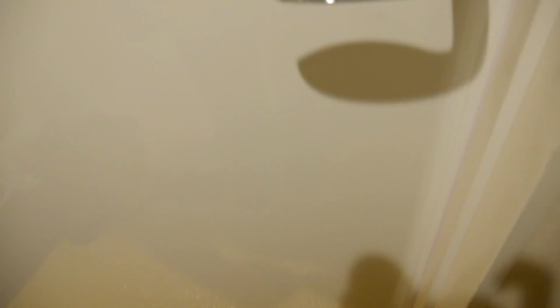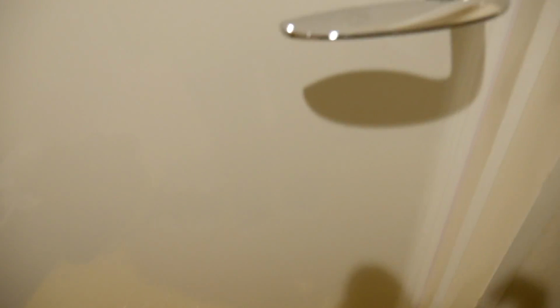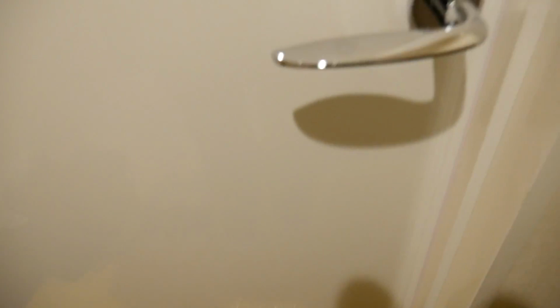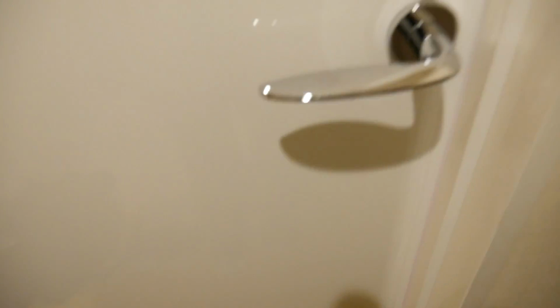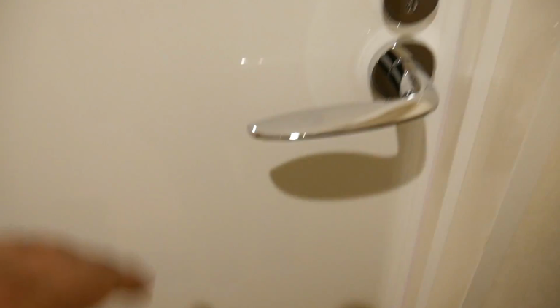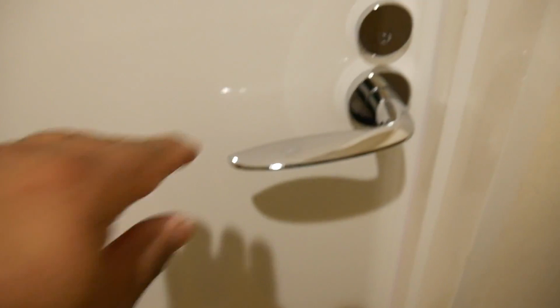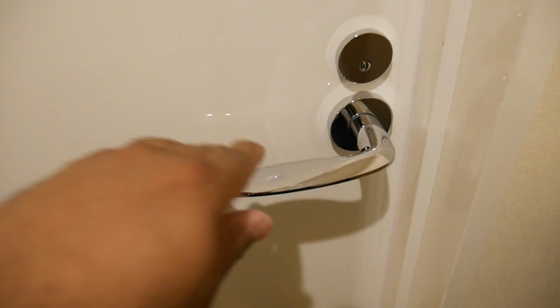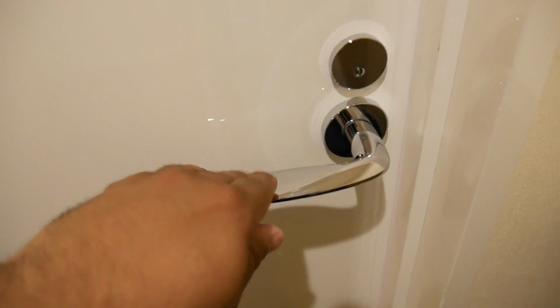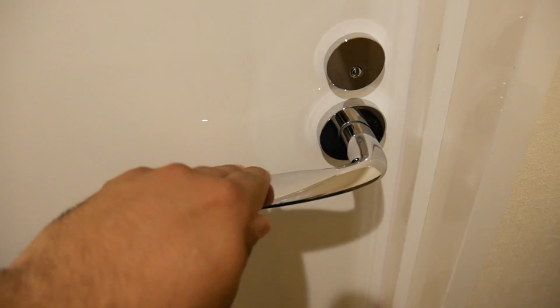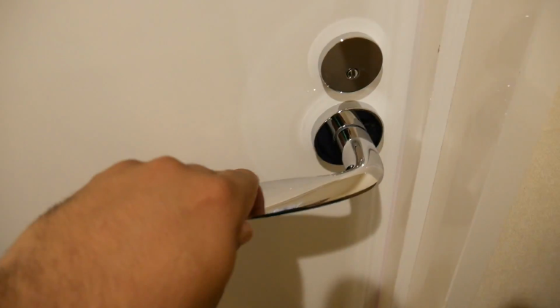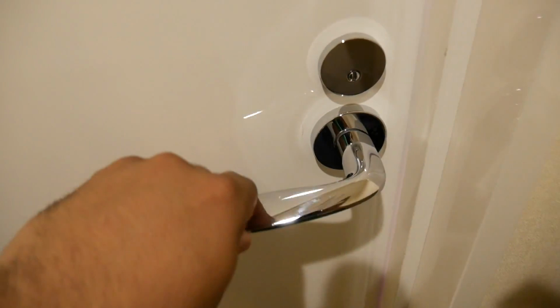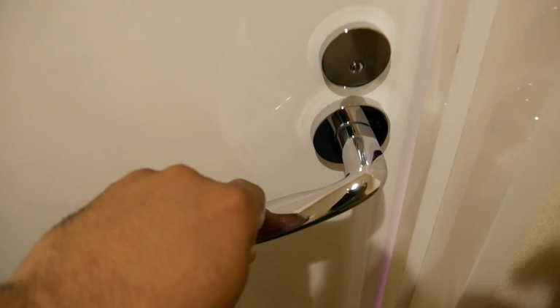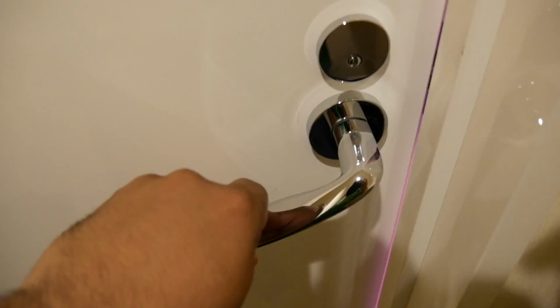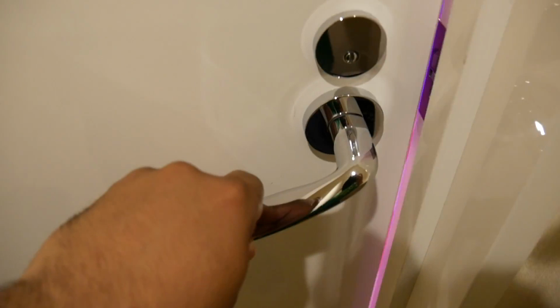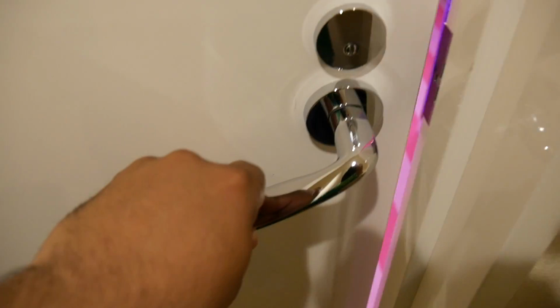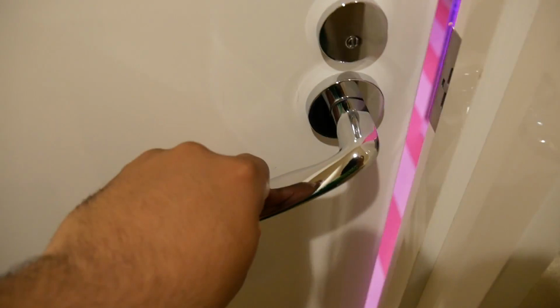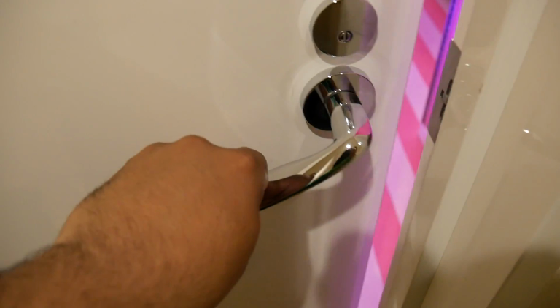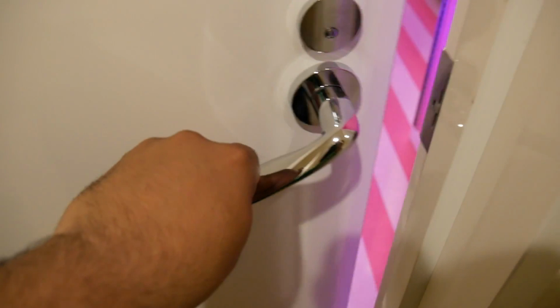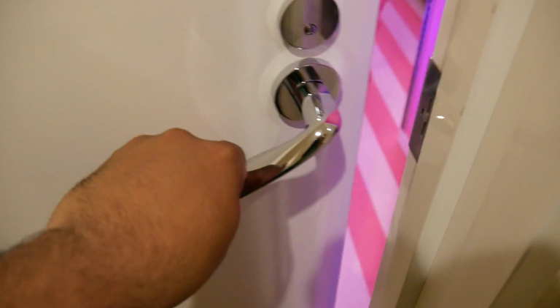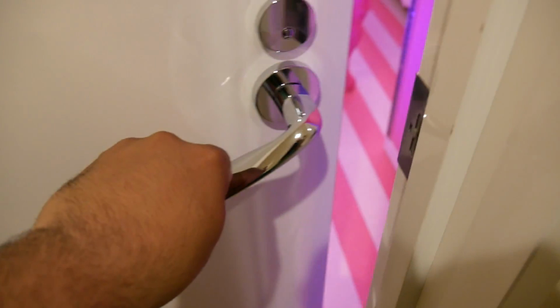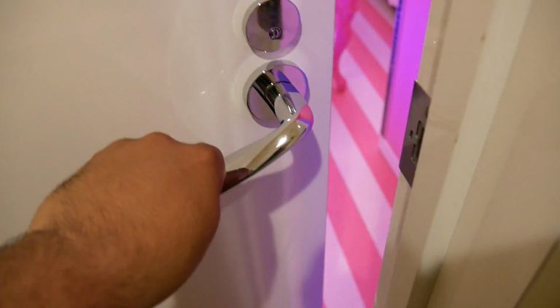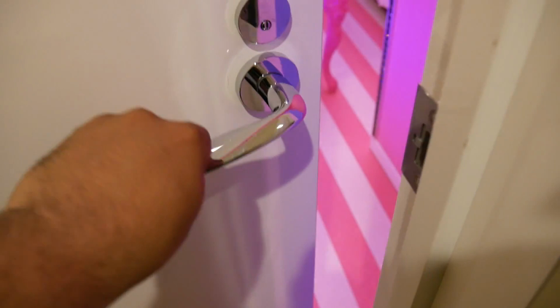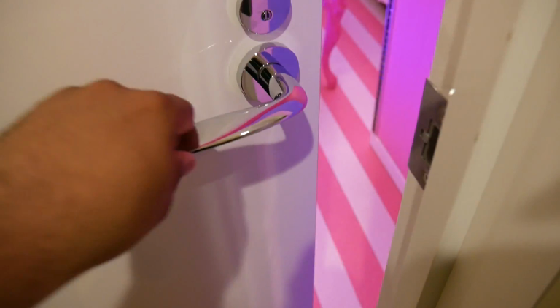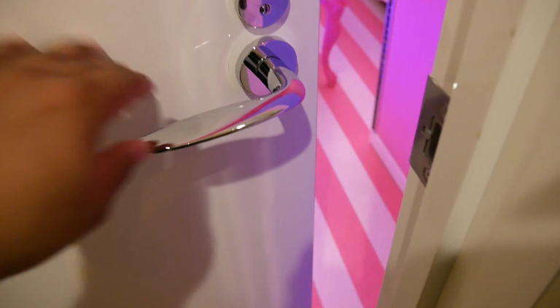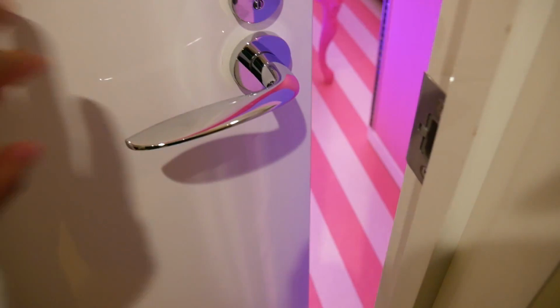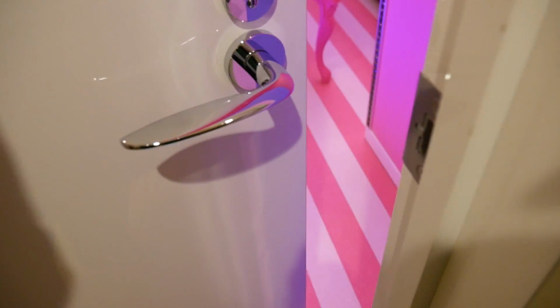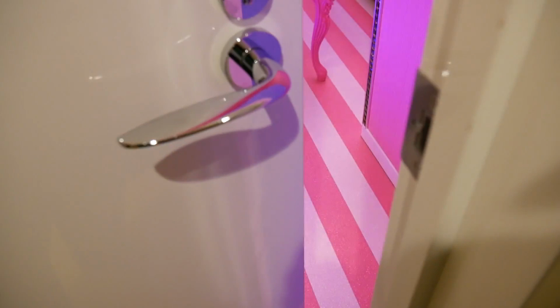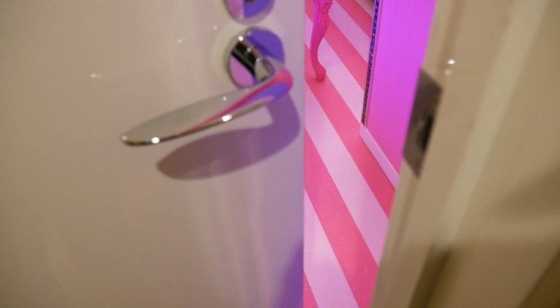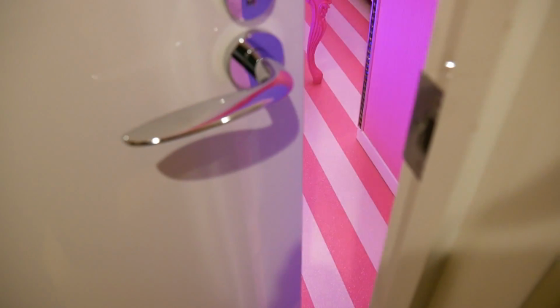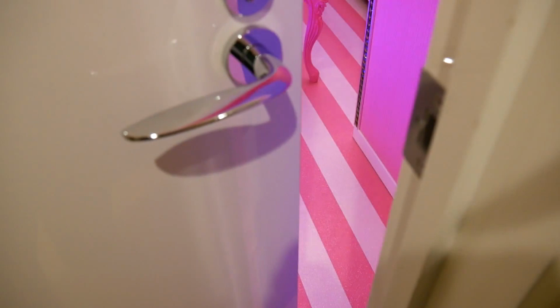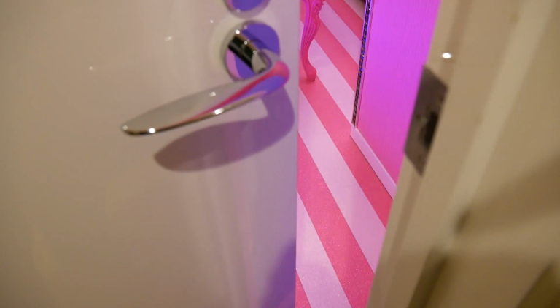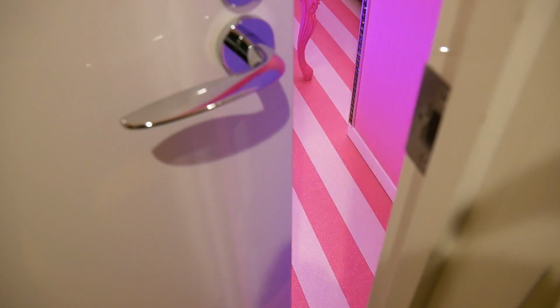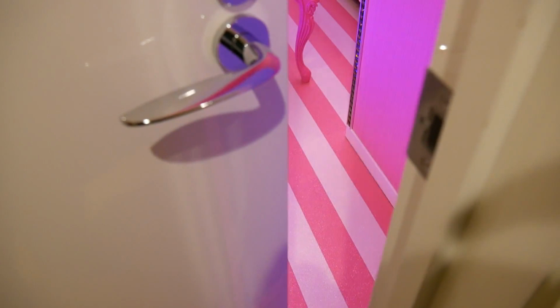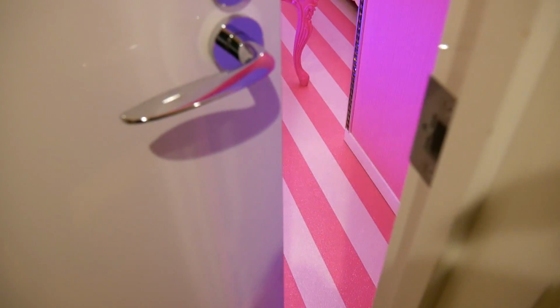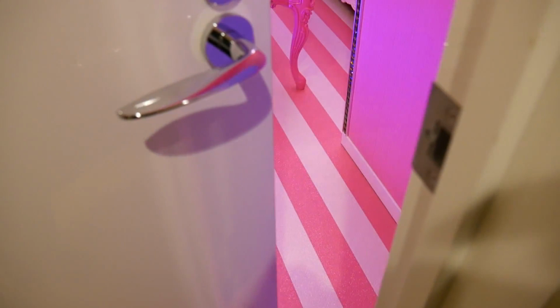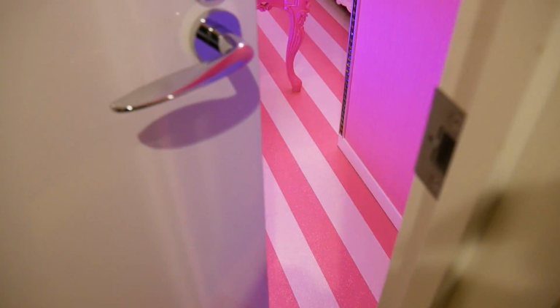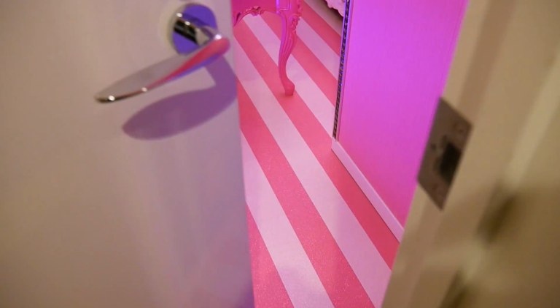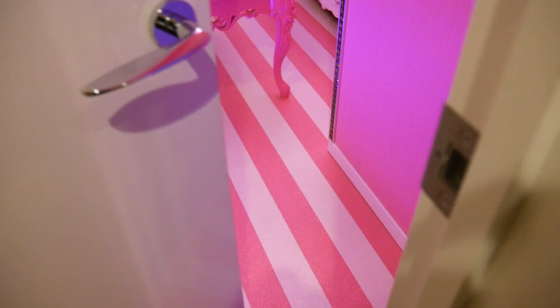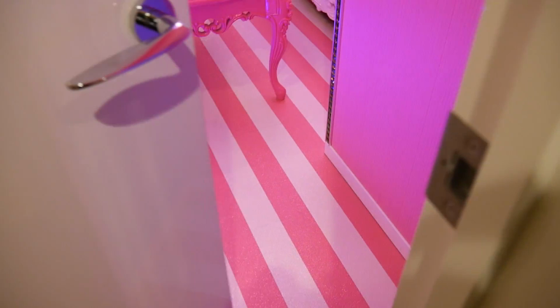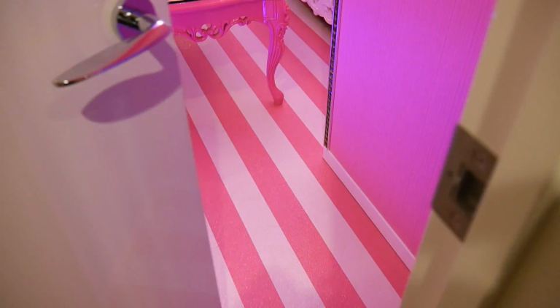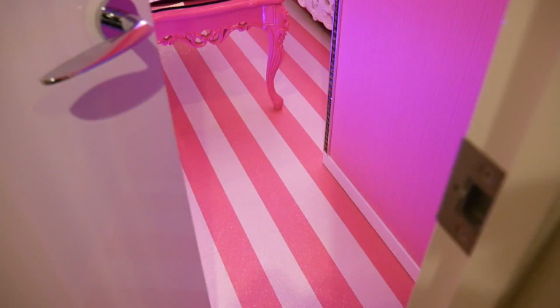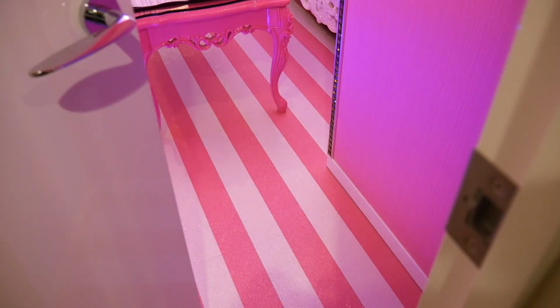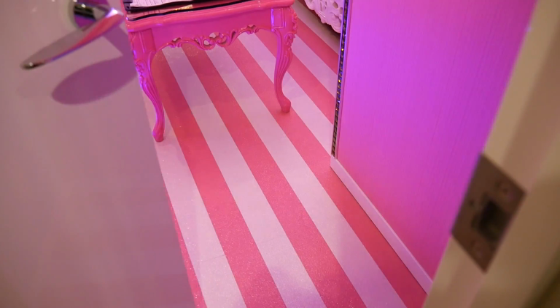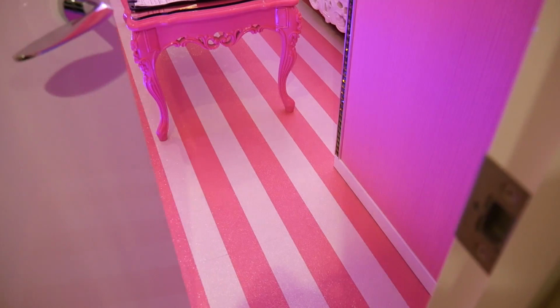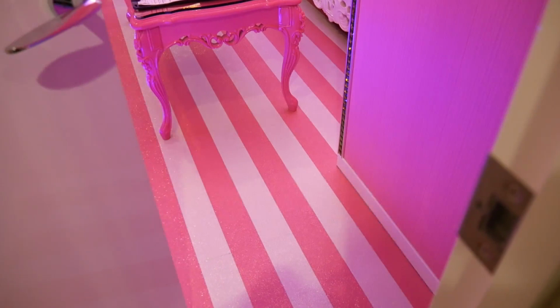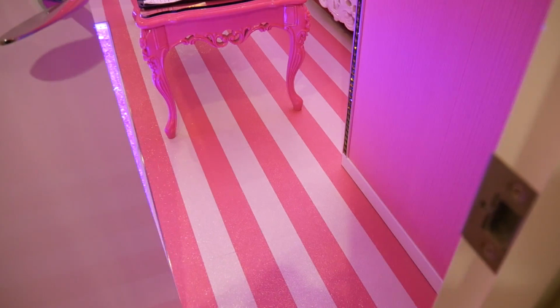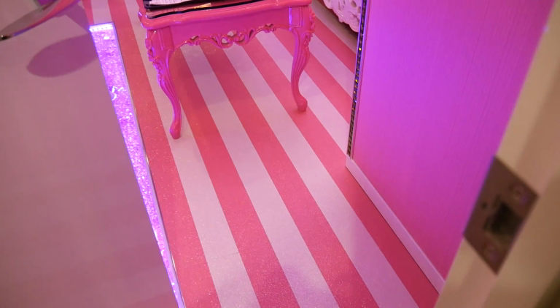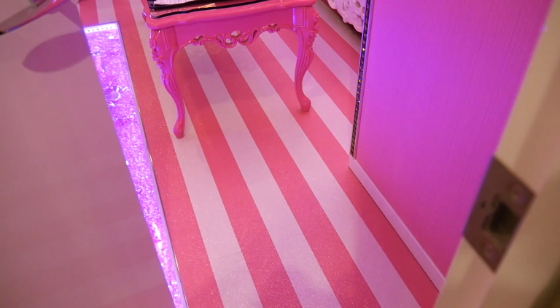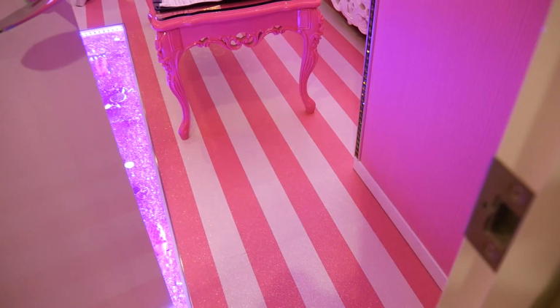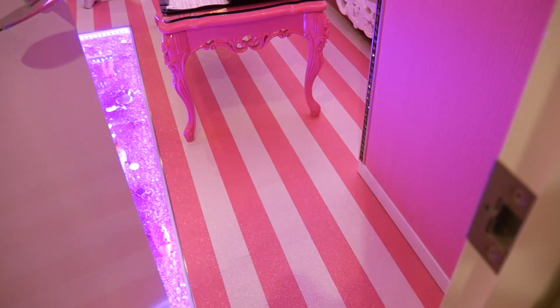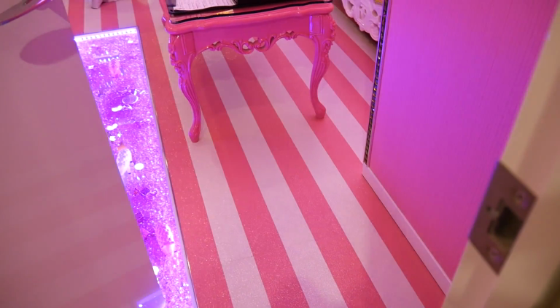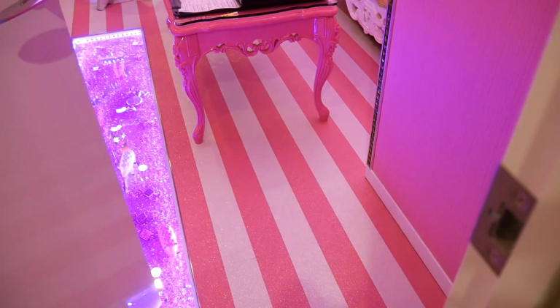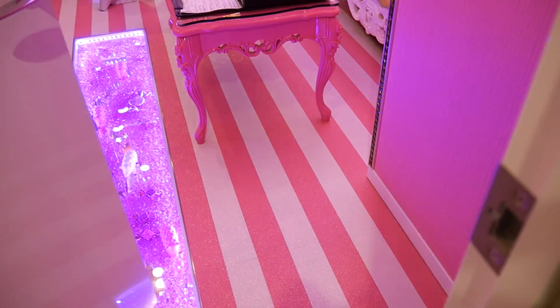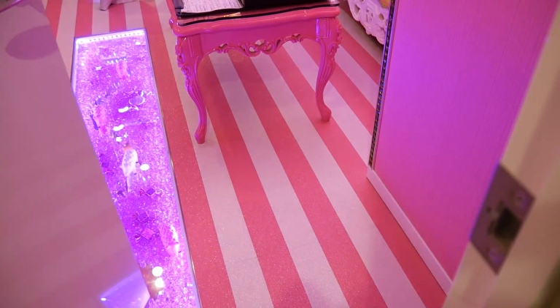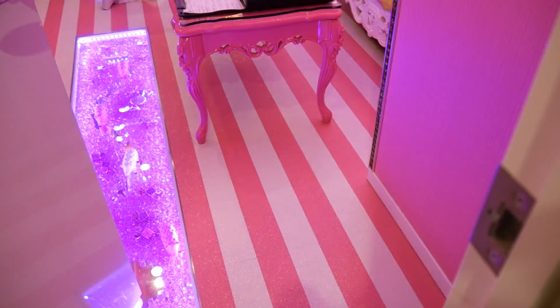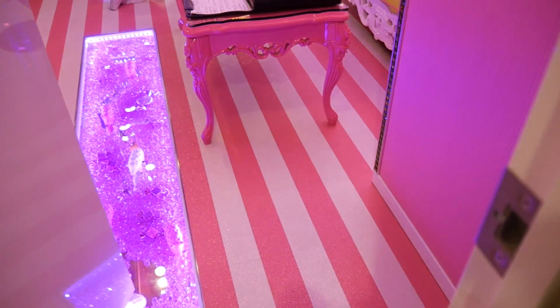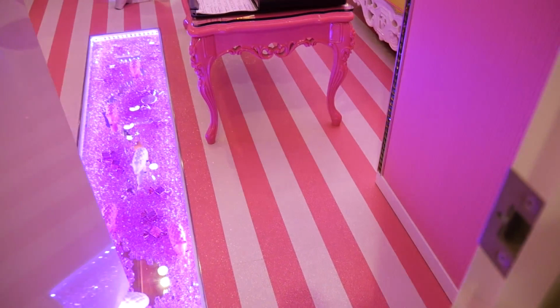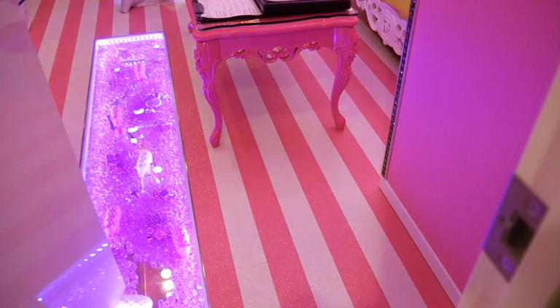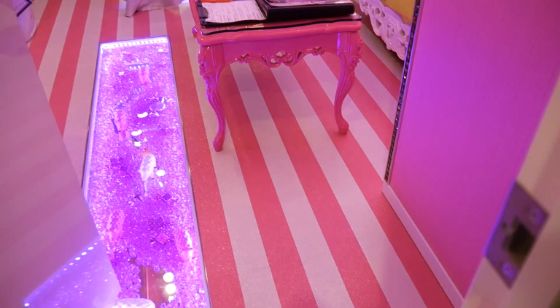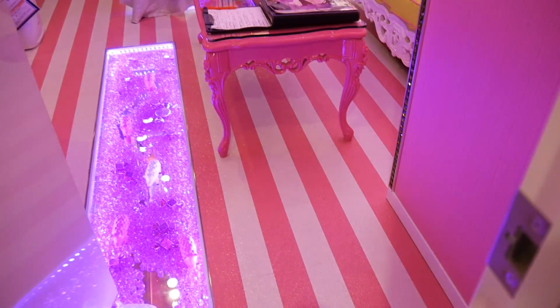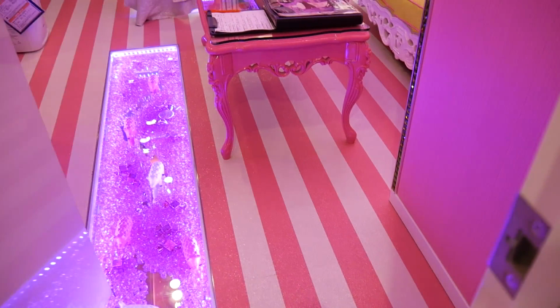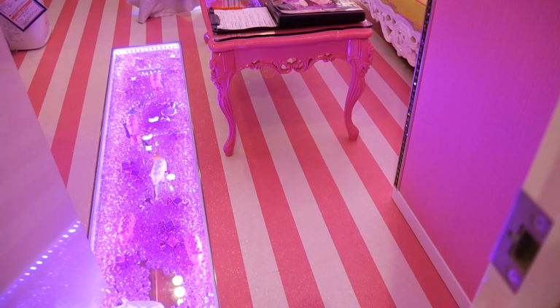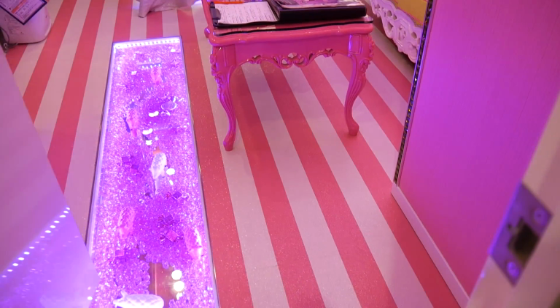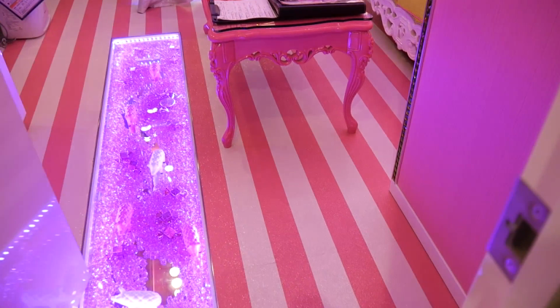I'm excited to see what this room... oh my god, pink much? Holy crap!